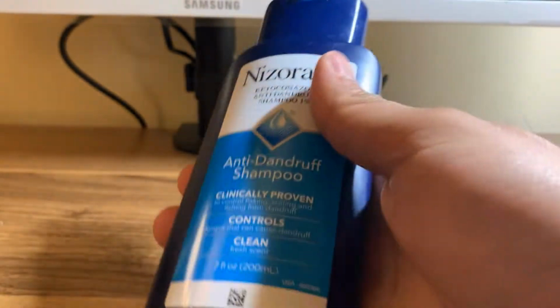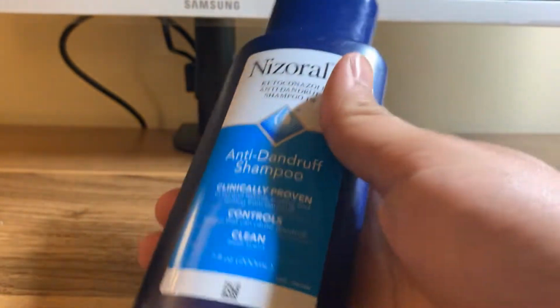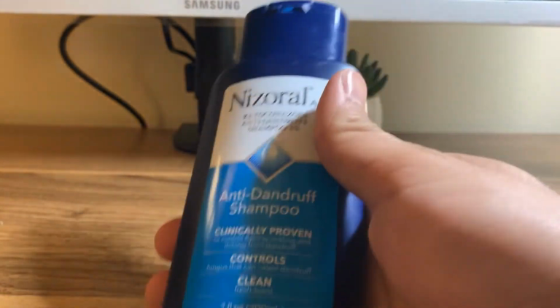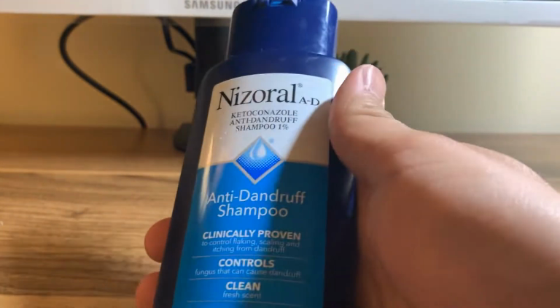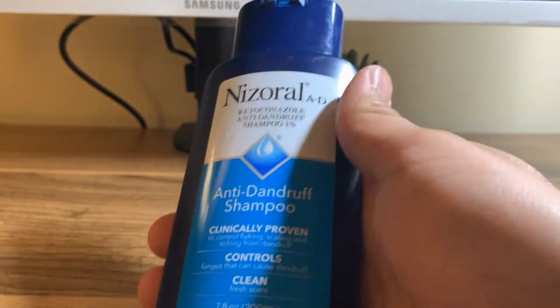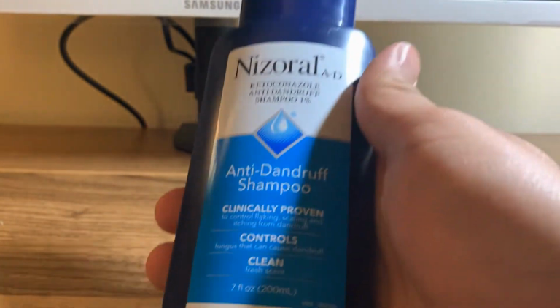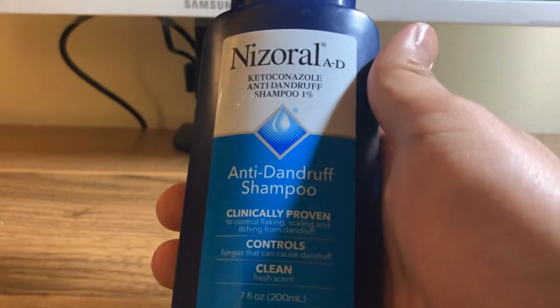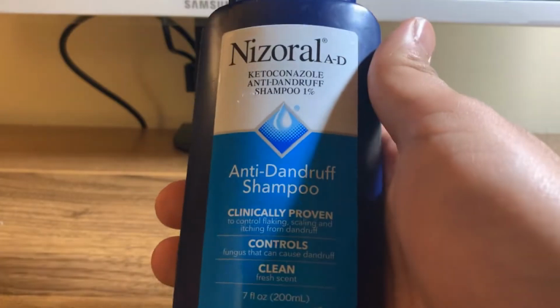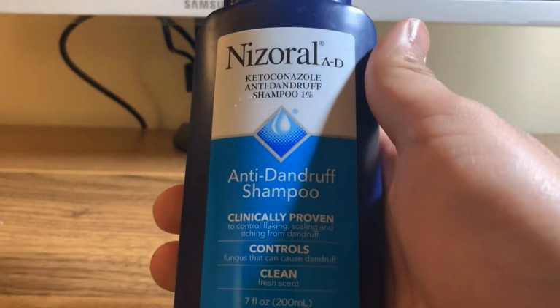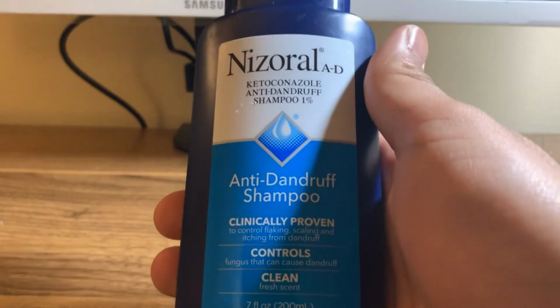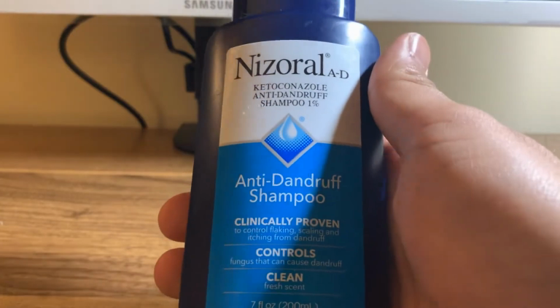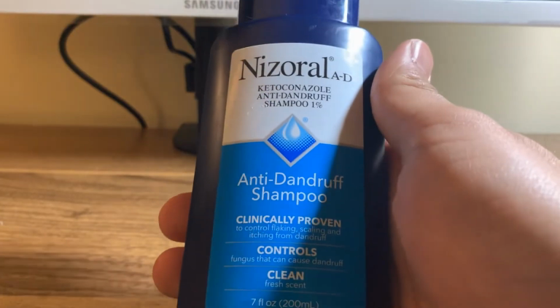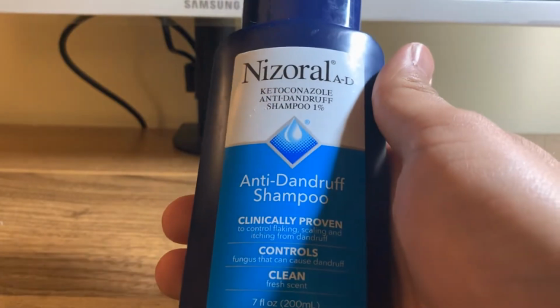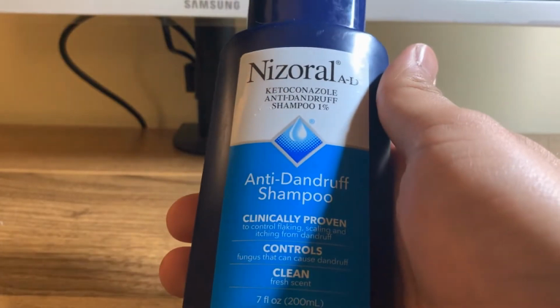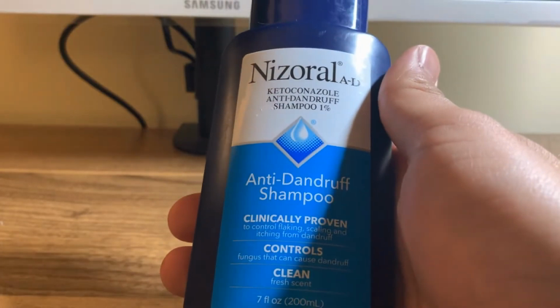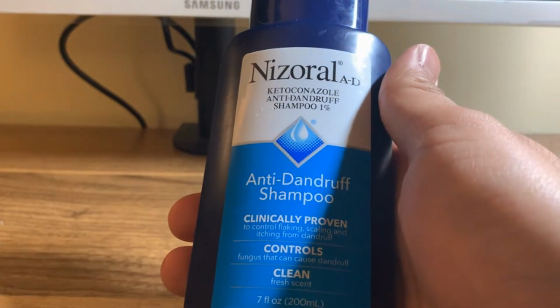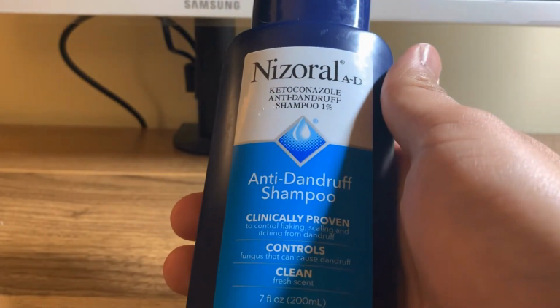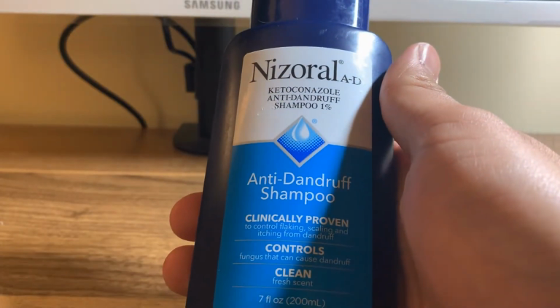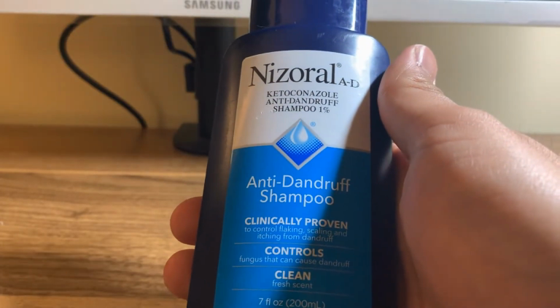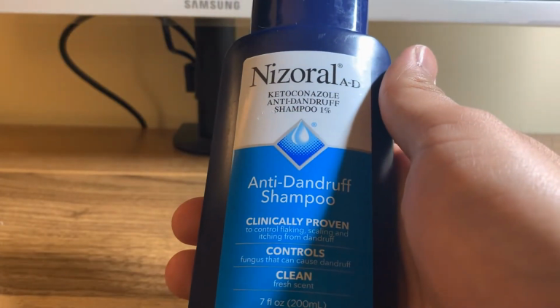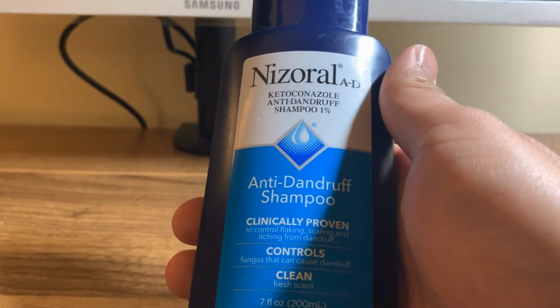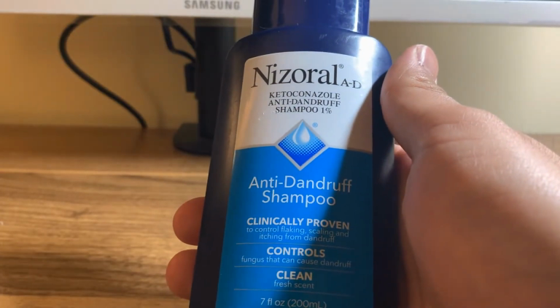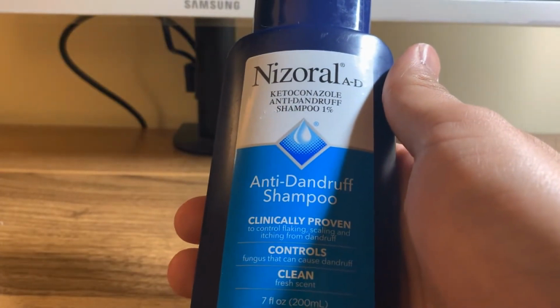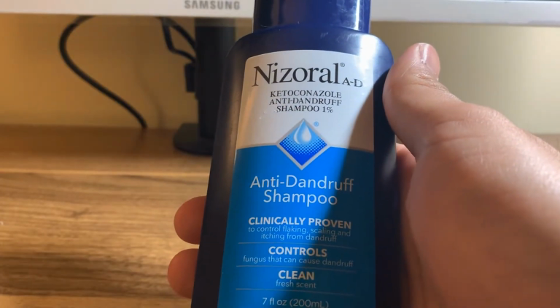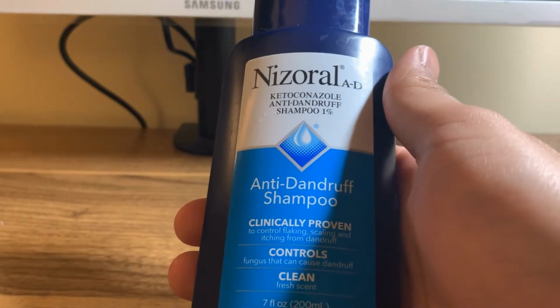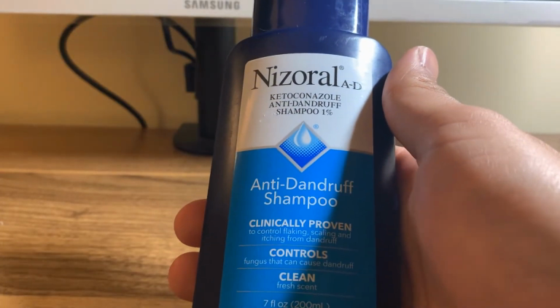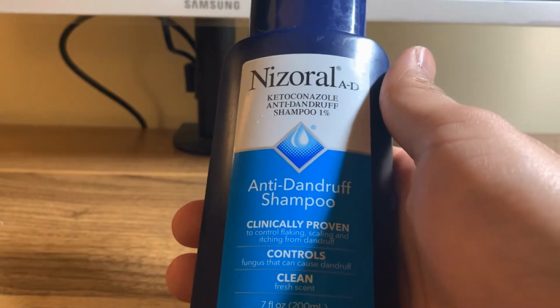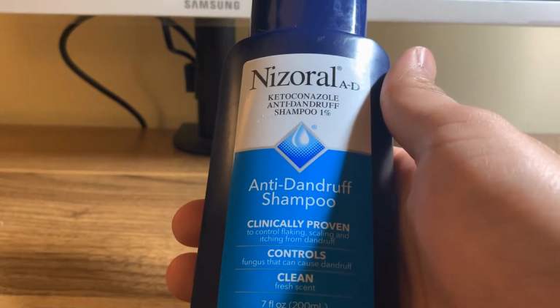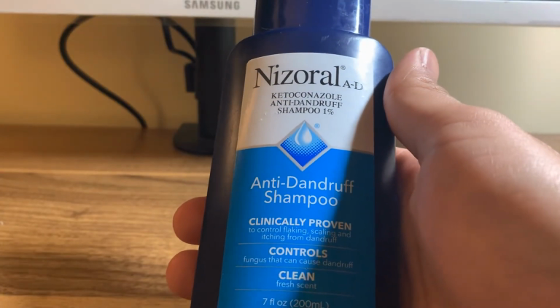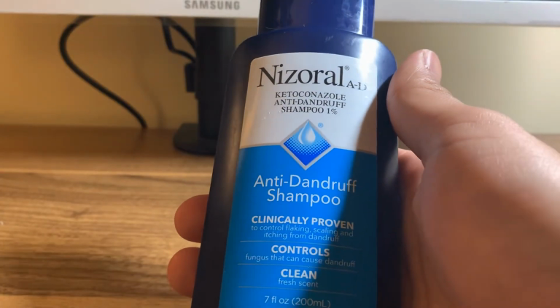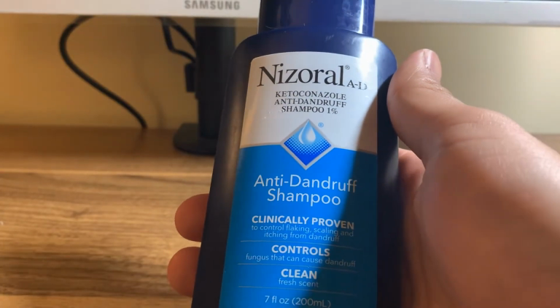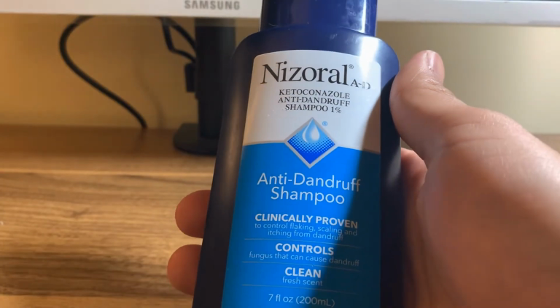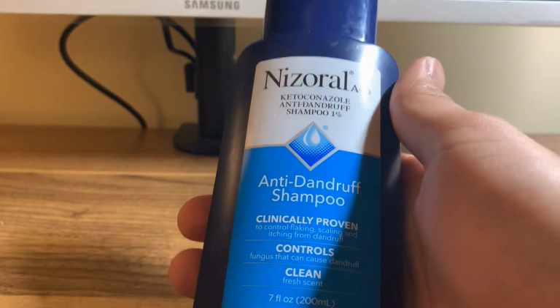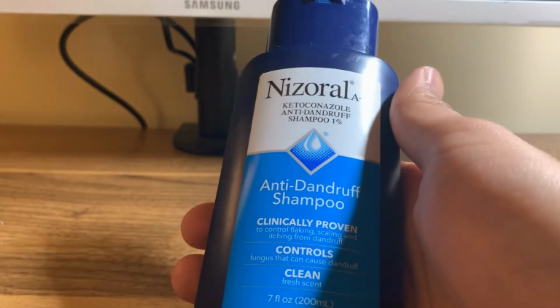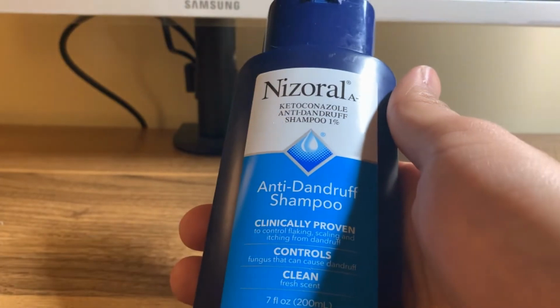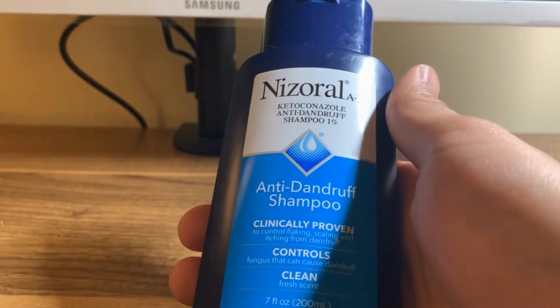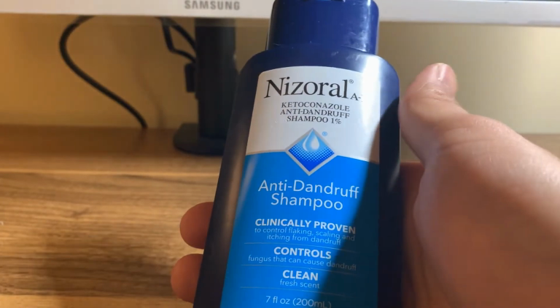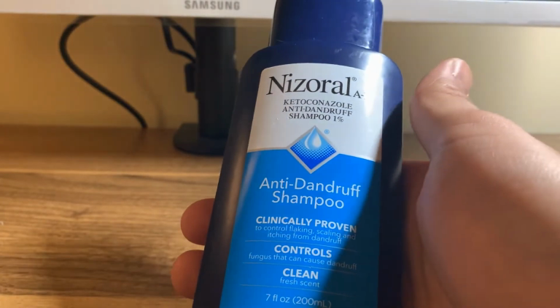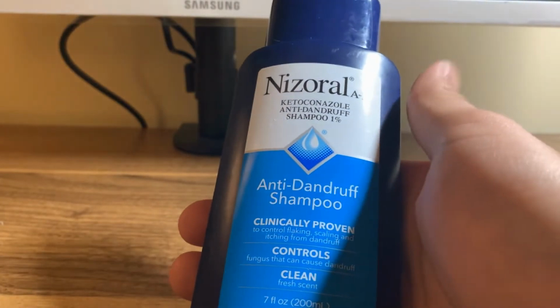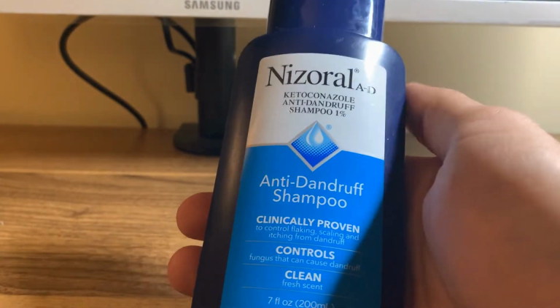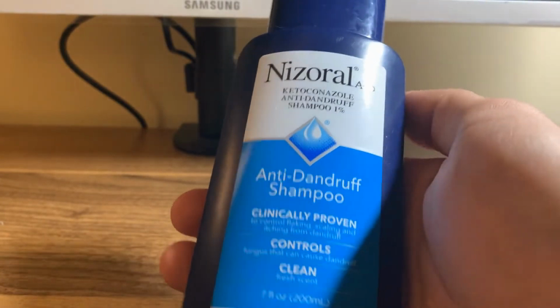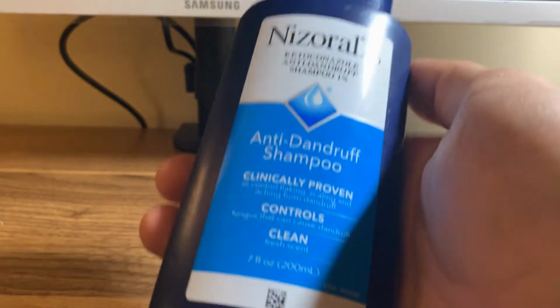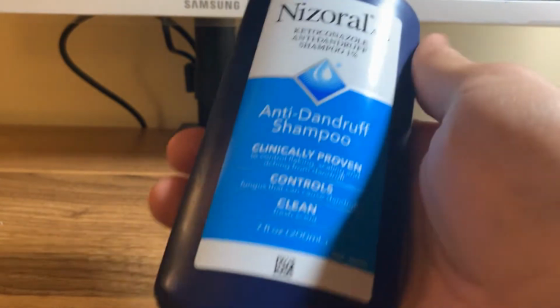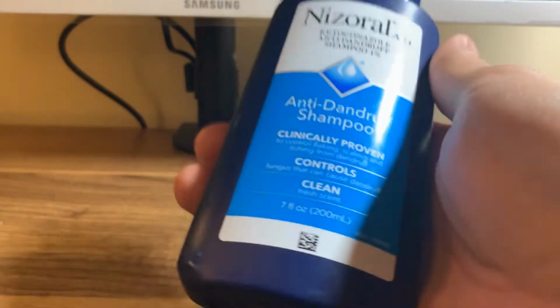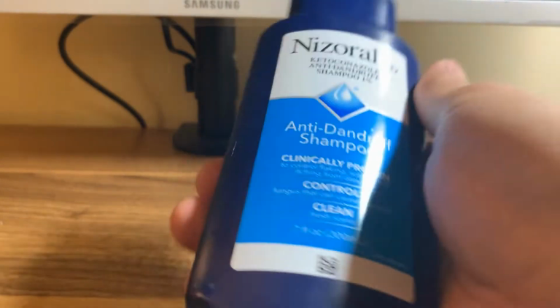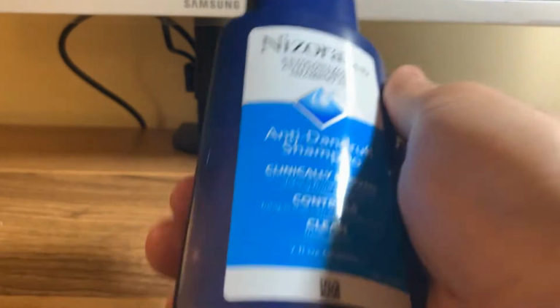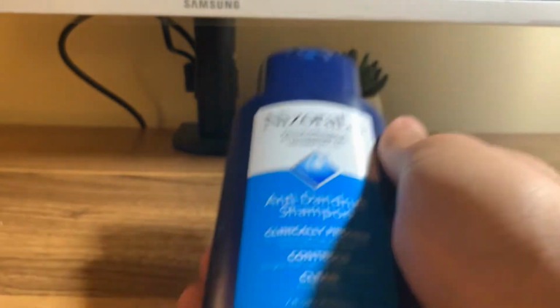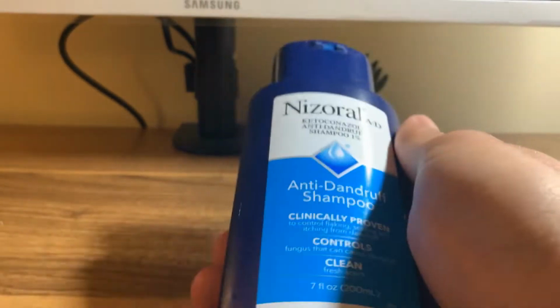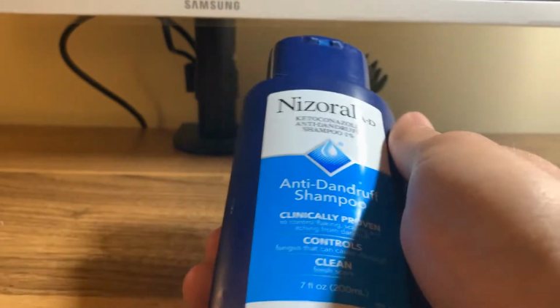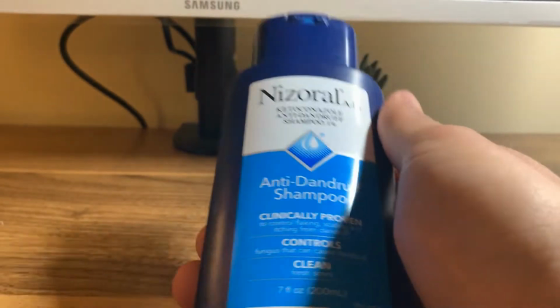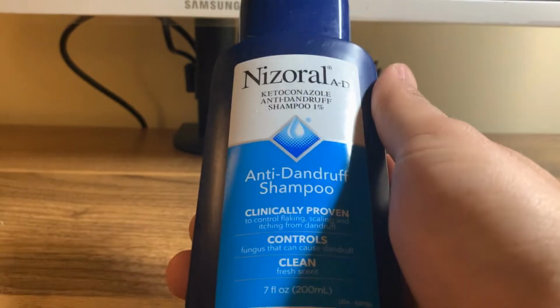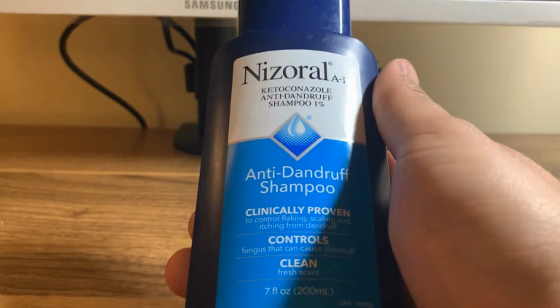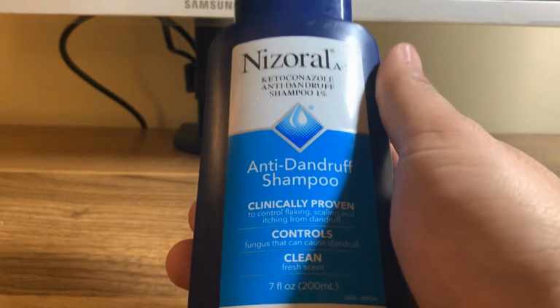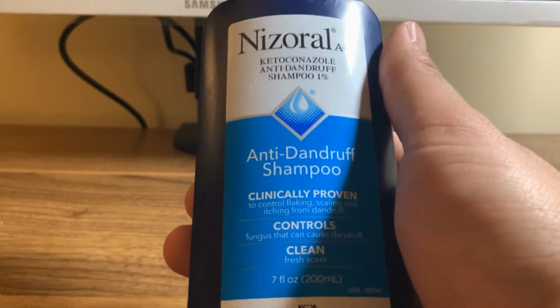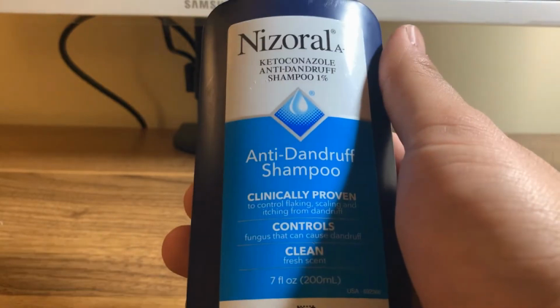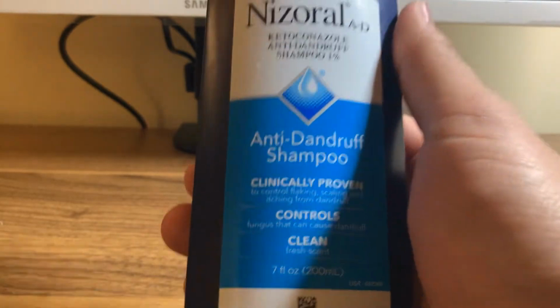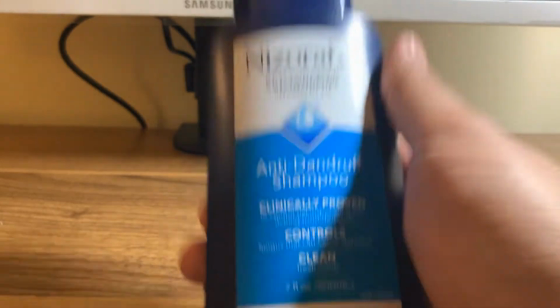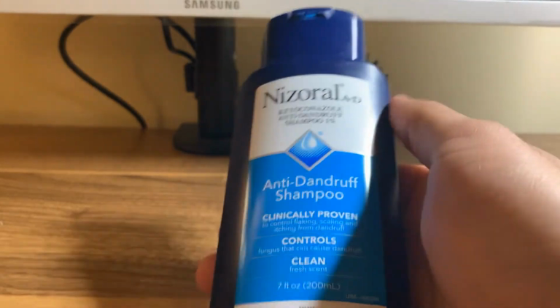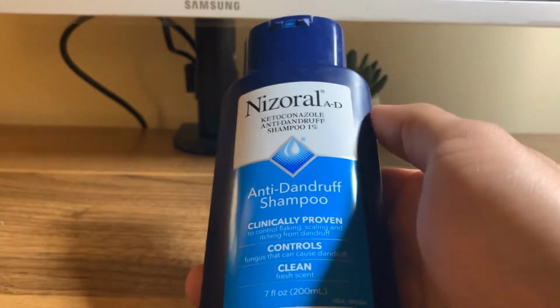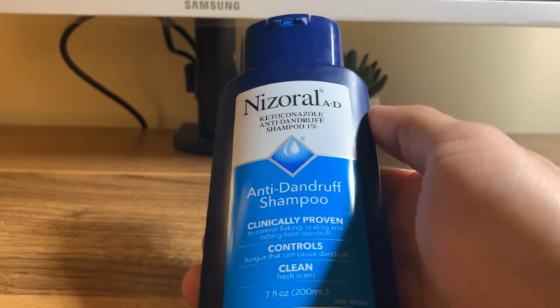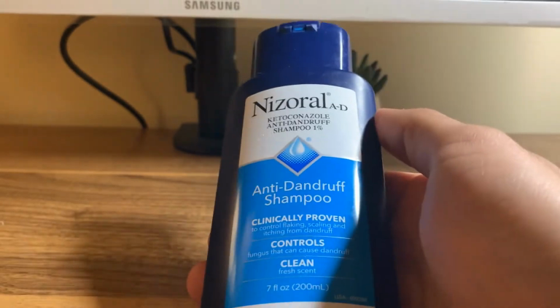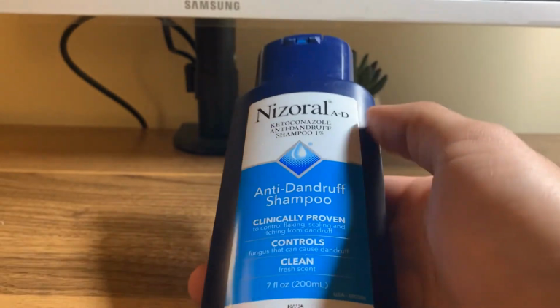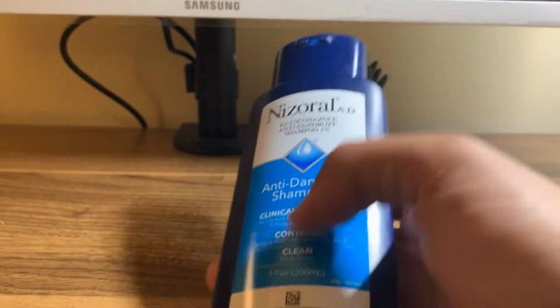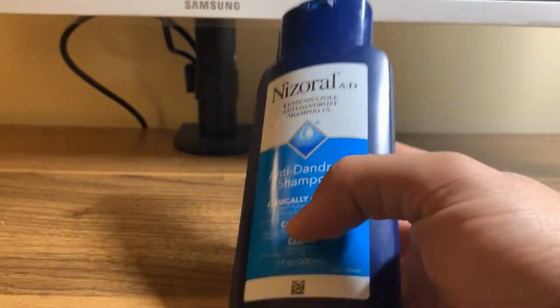Ever since beginning to use this, I have noticed almost a complete elimination in dandruff. I'm very happy with this and I highly recommend it.